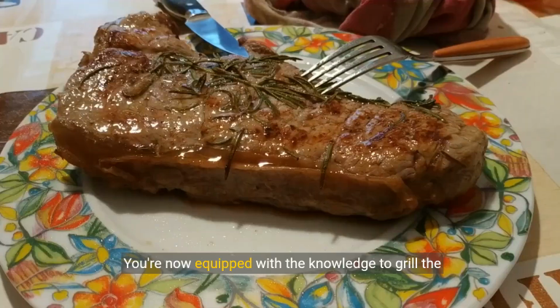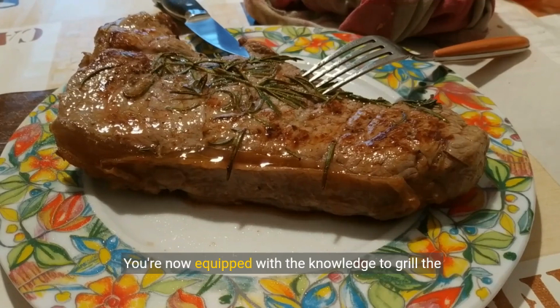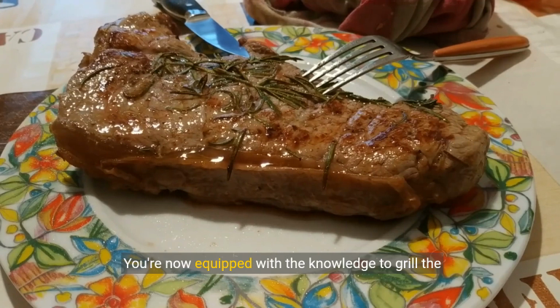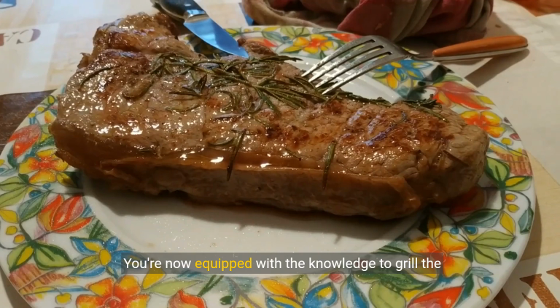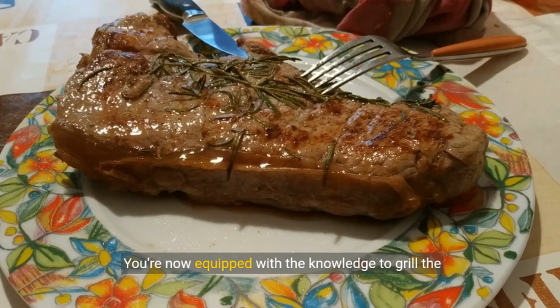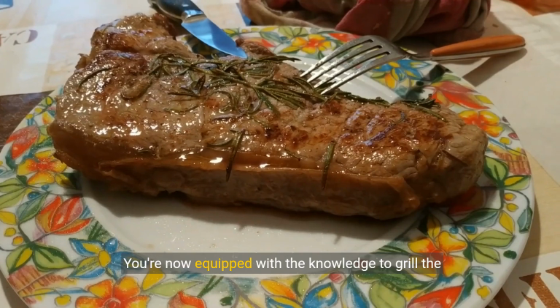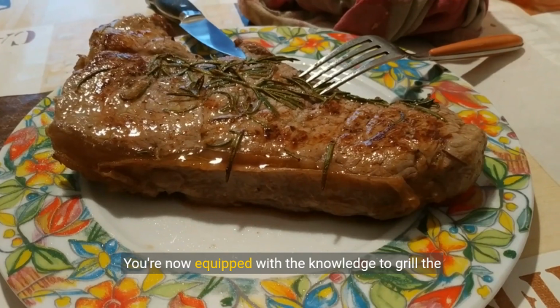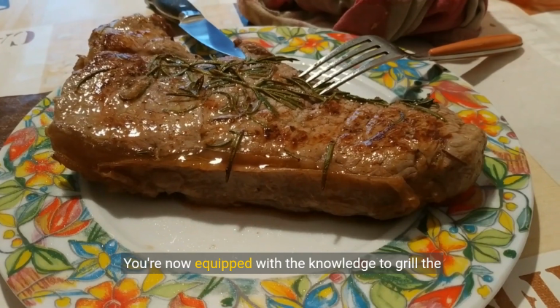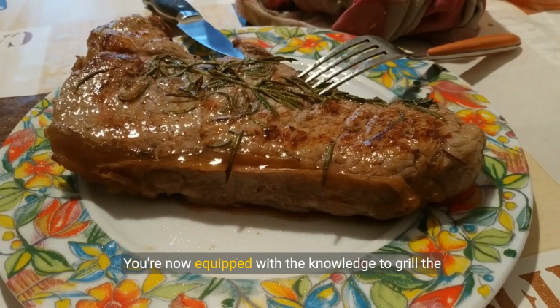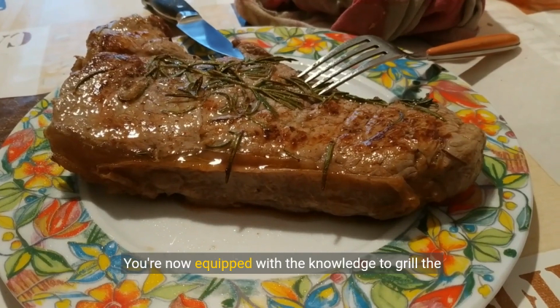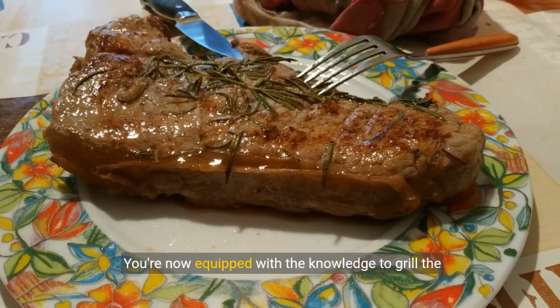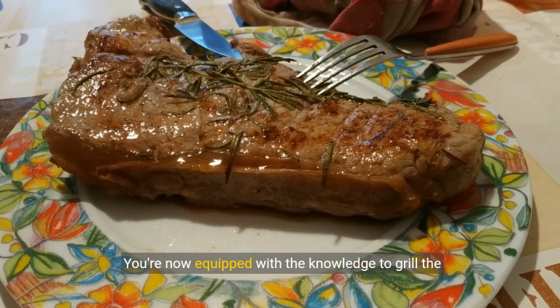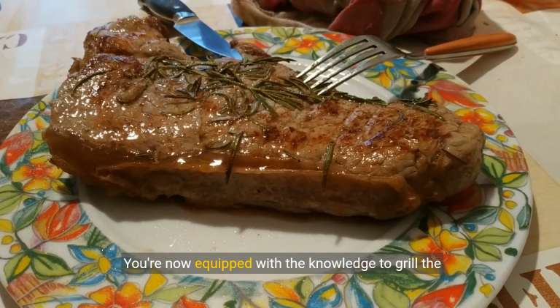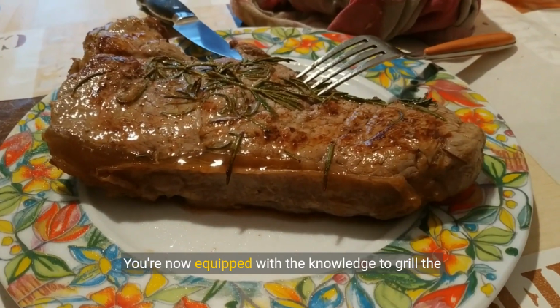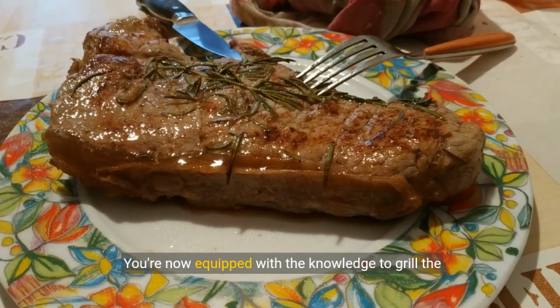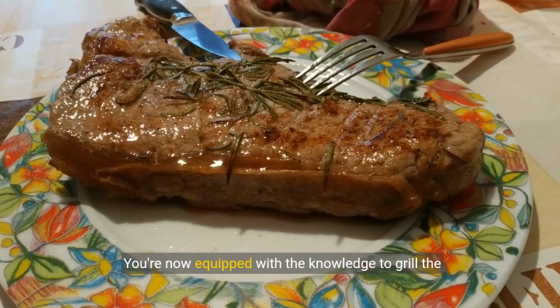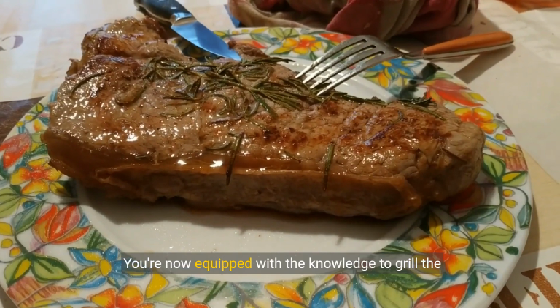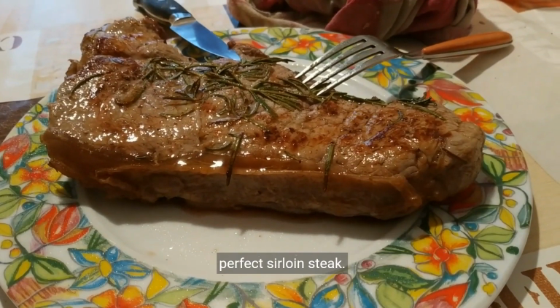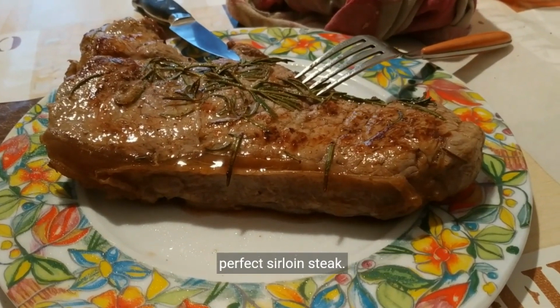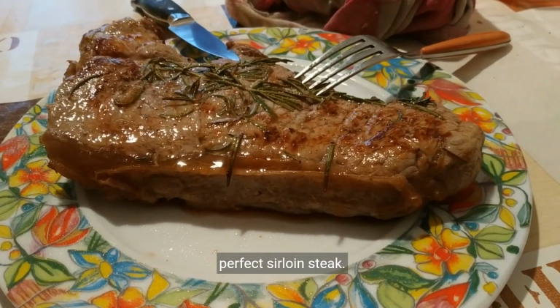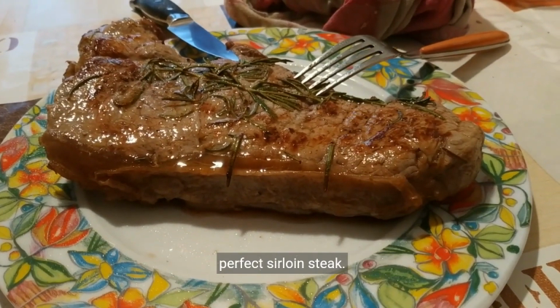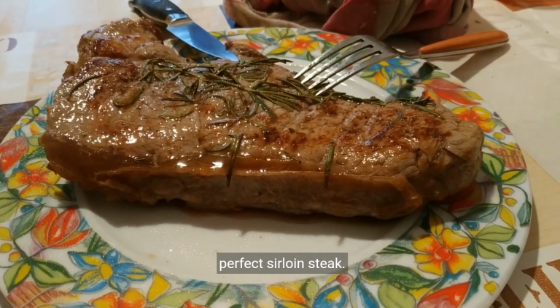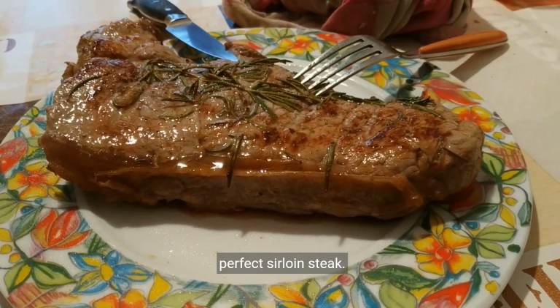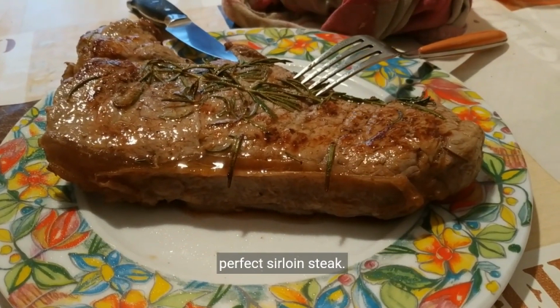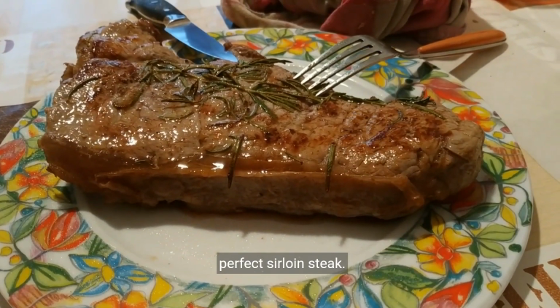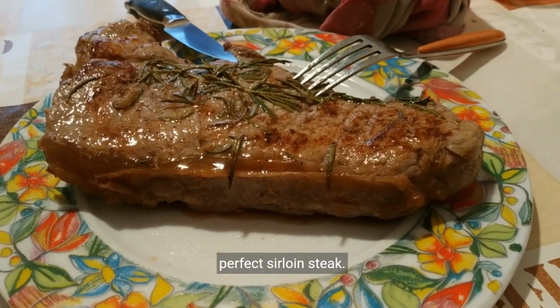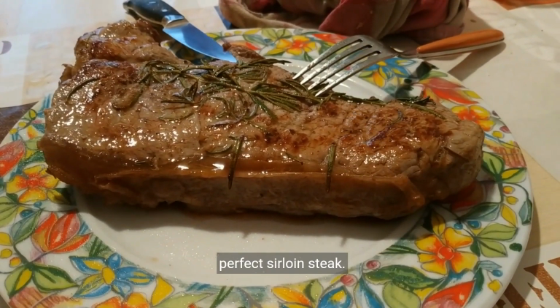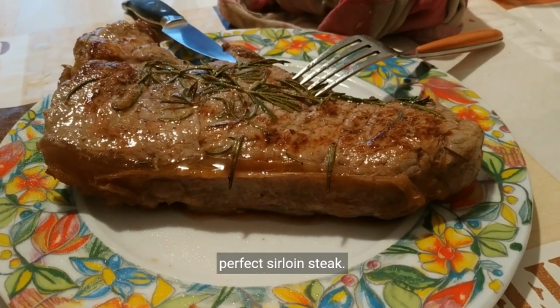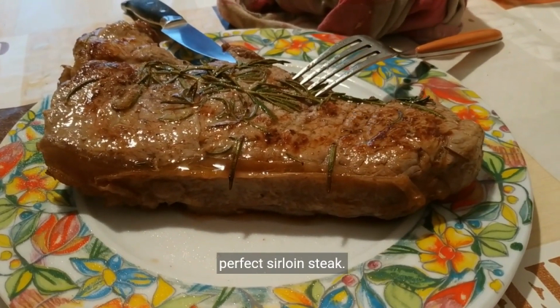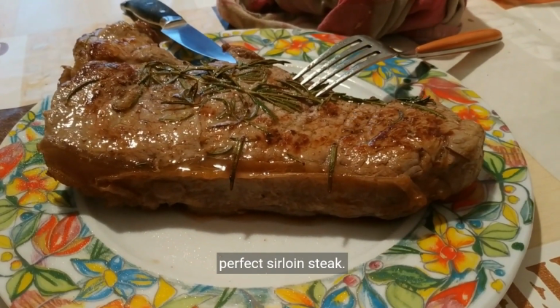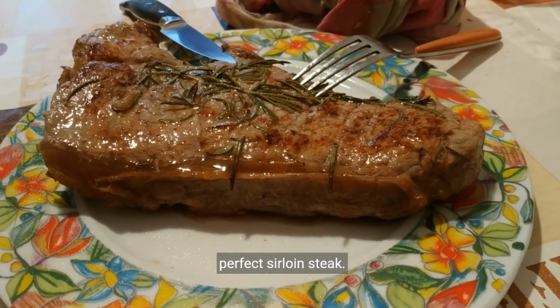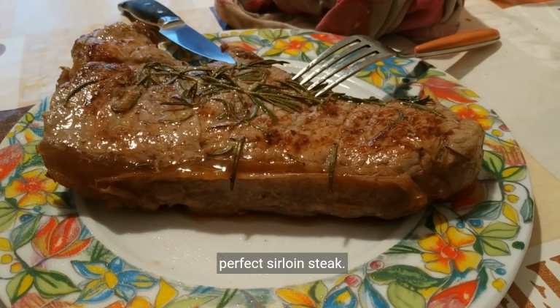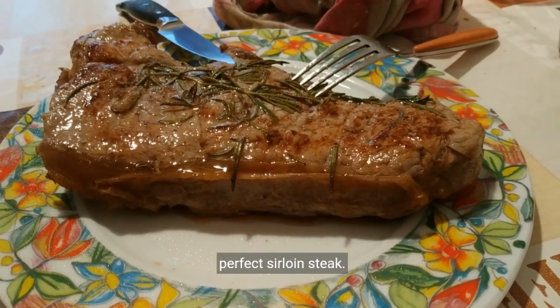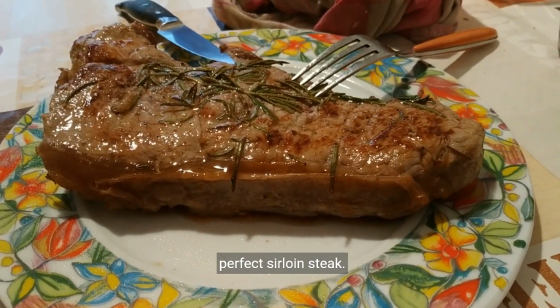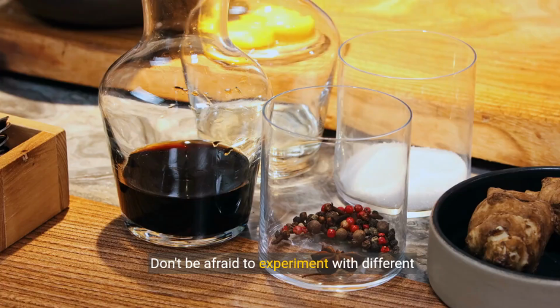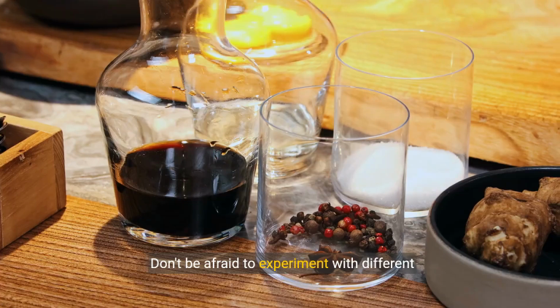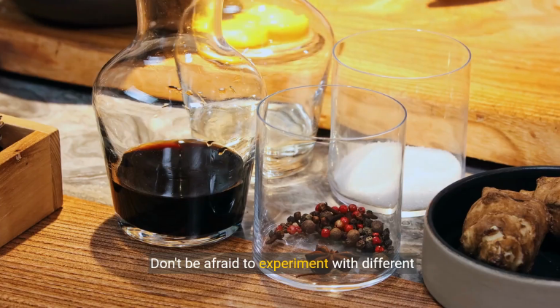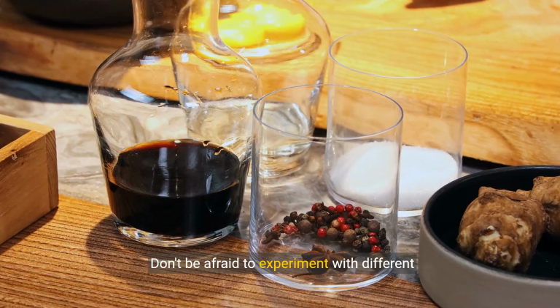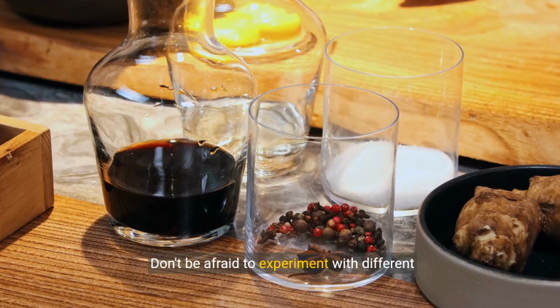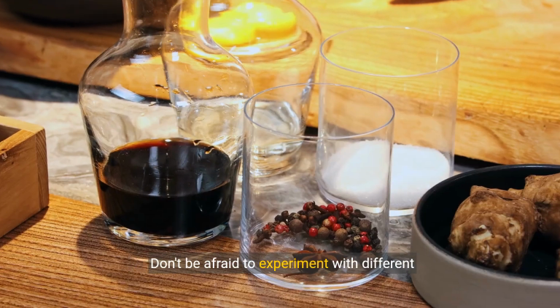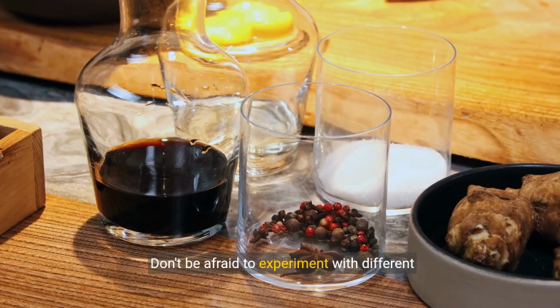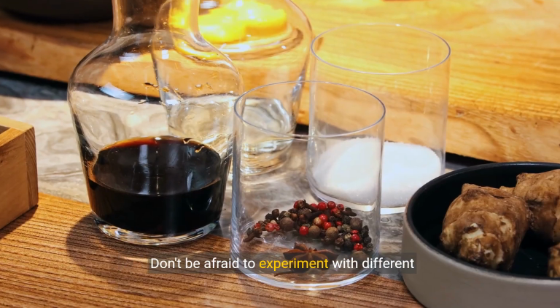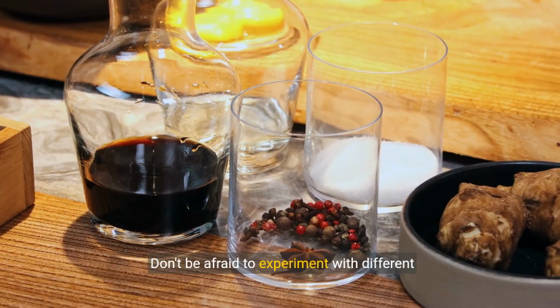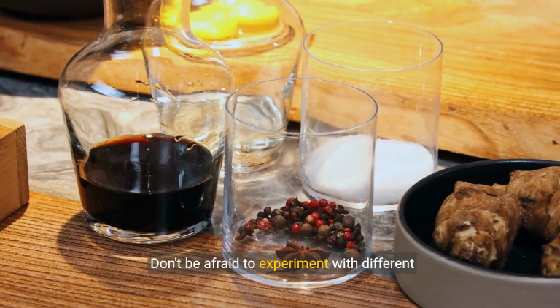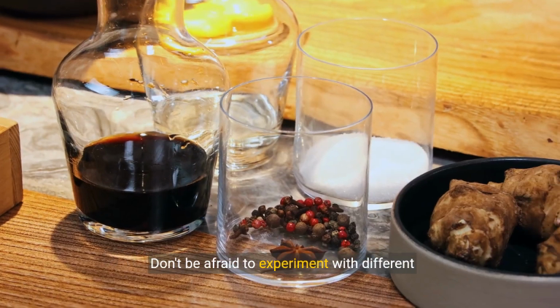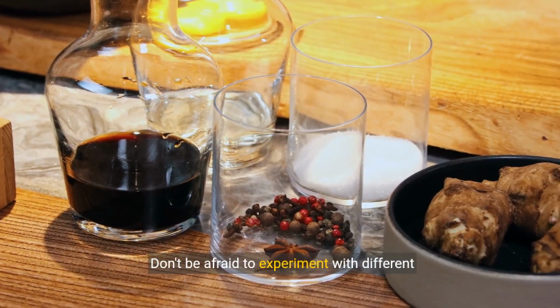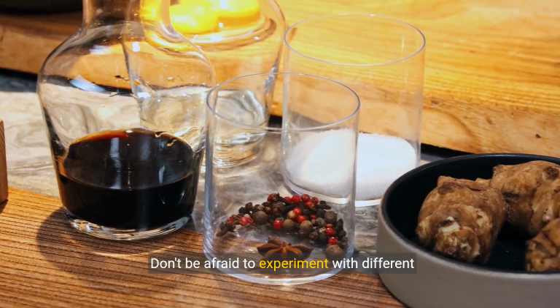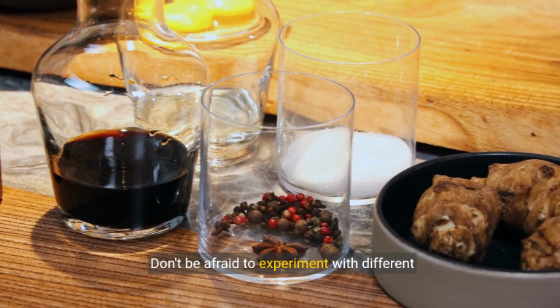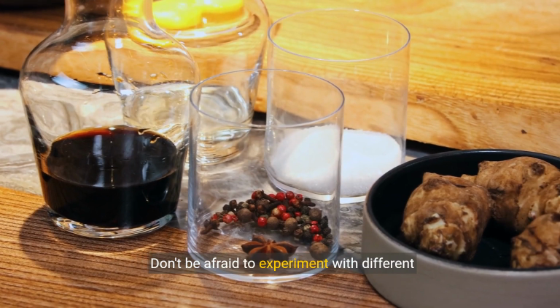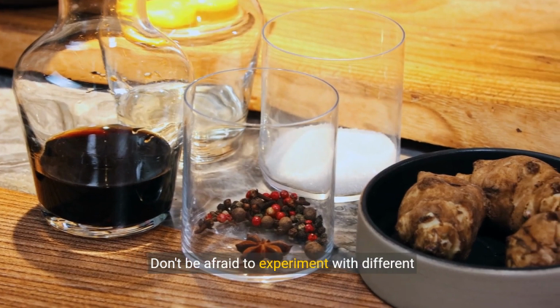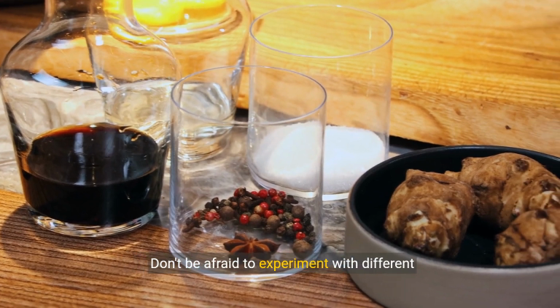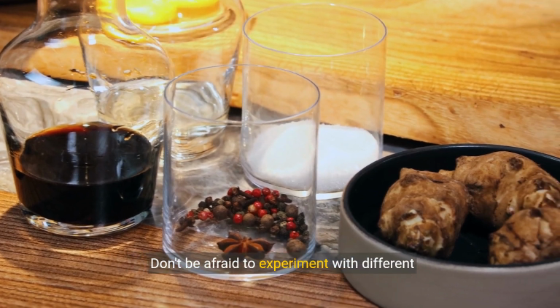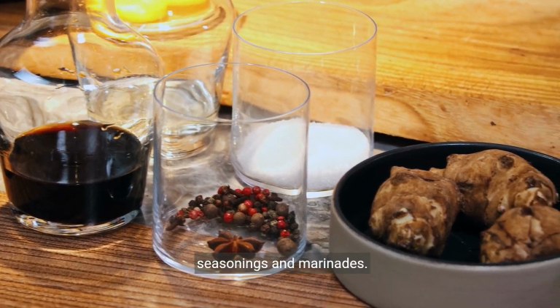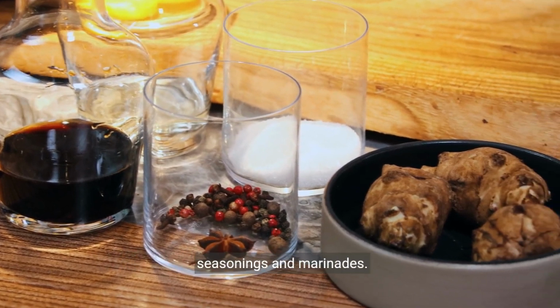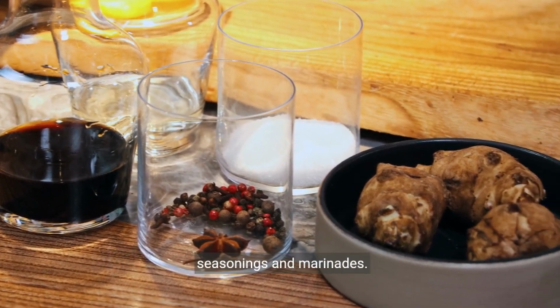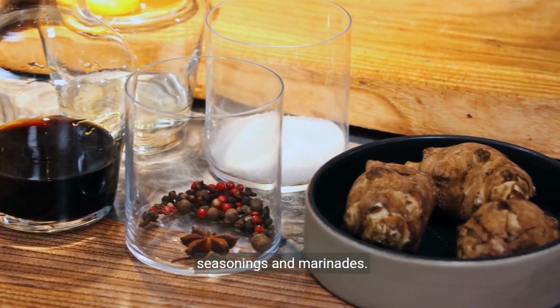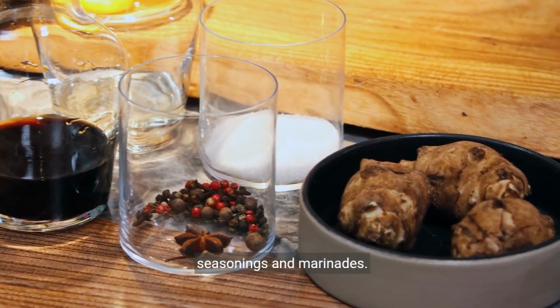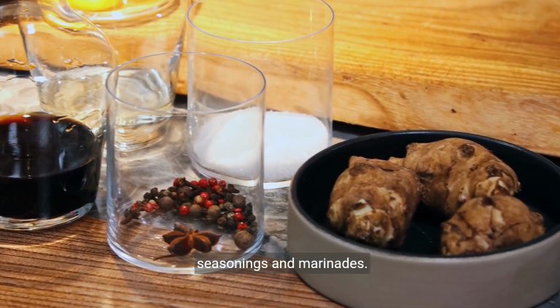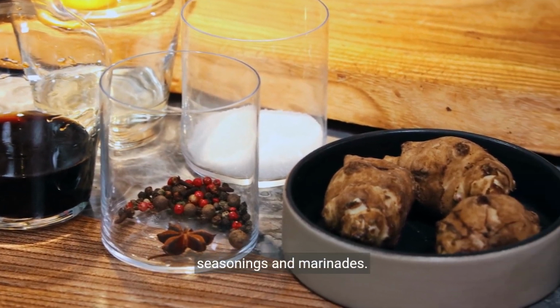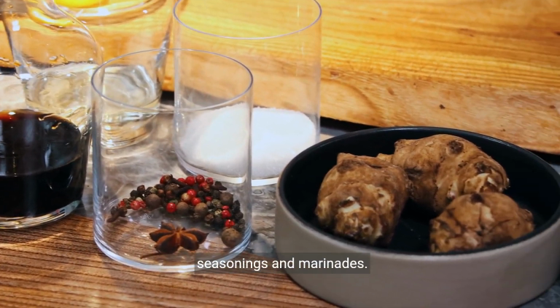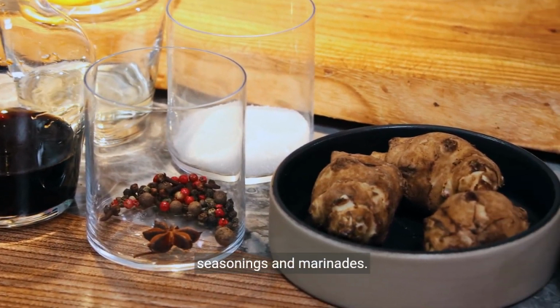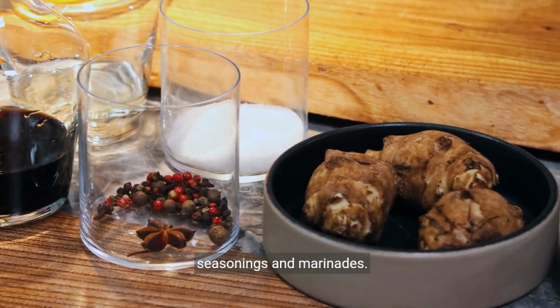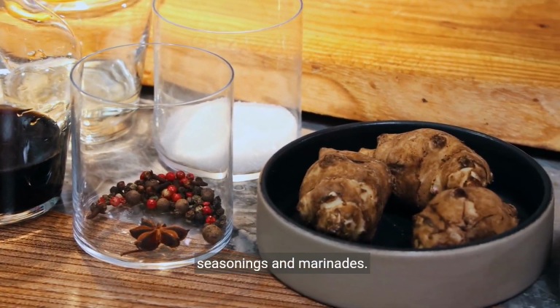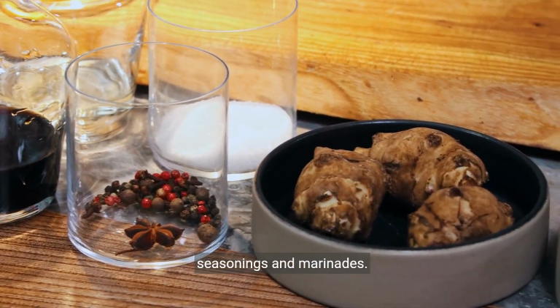You're now equipped with the knowledge to grill the perfect sirloin steak. Don't be afraid to experiment with different seasonings and marinades.